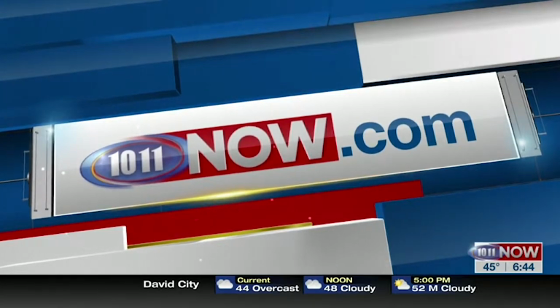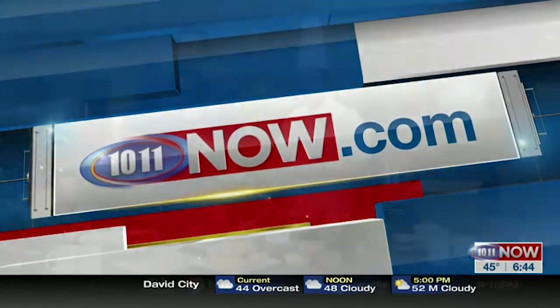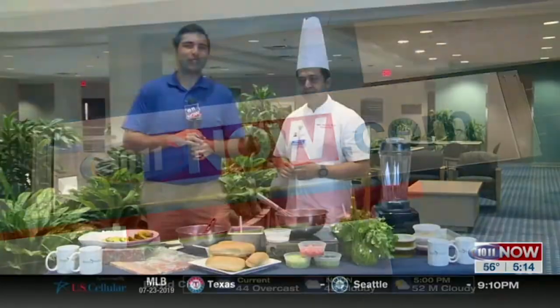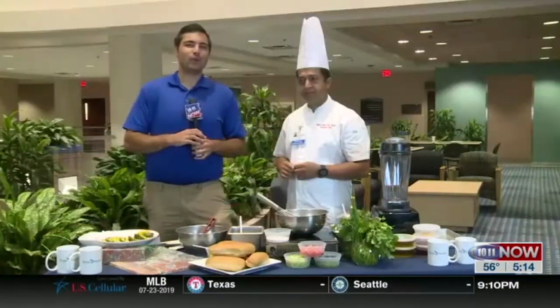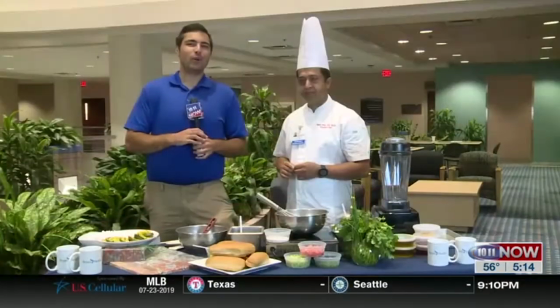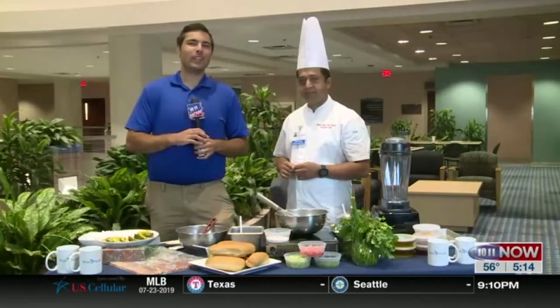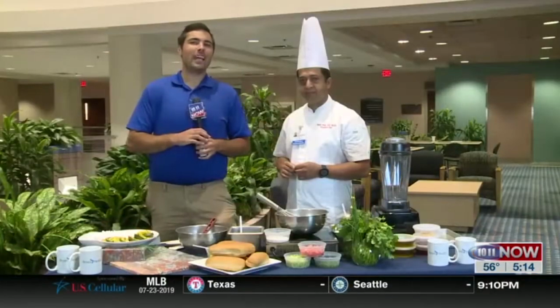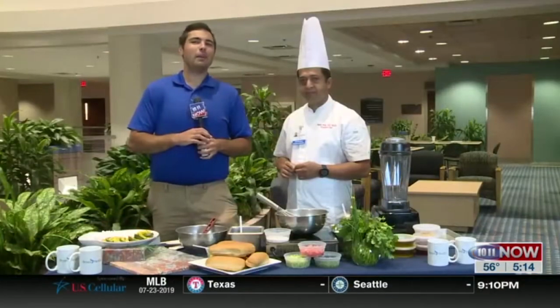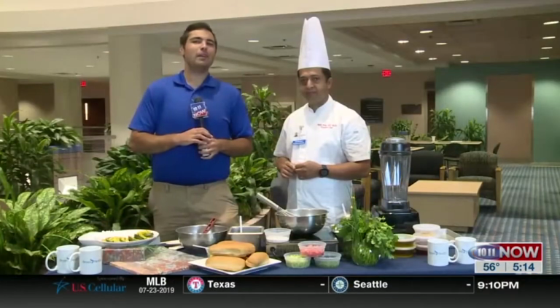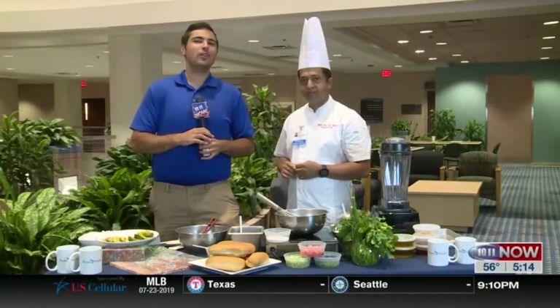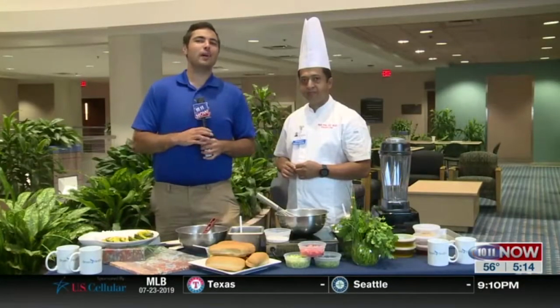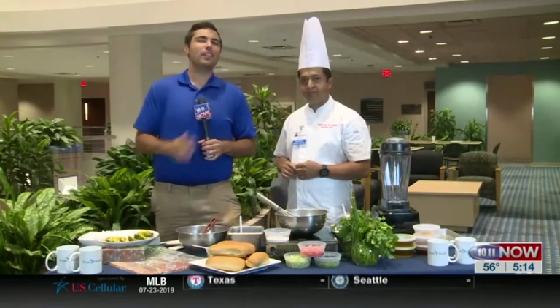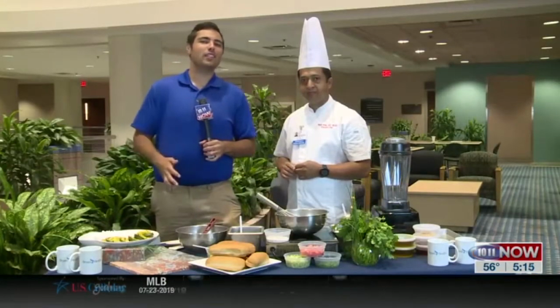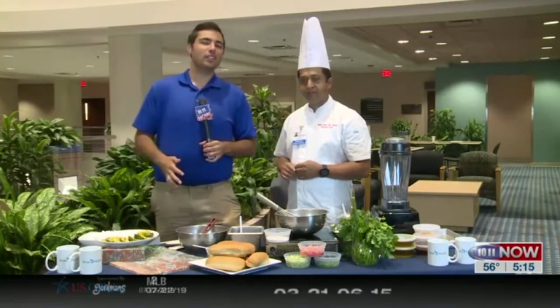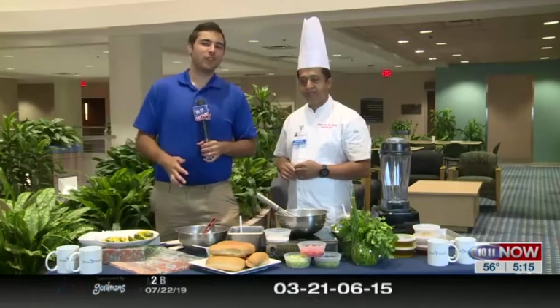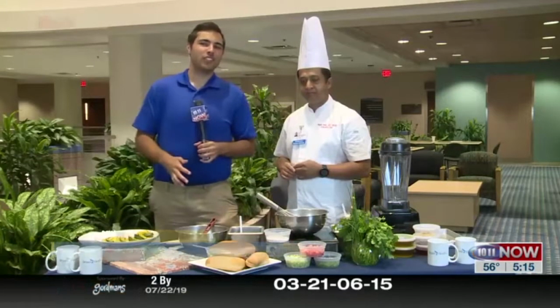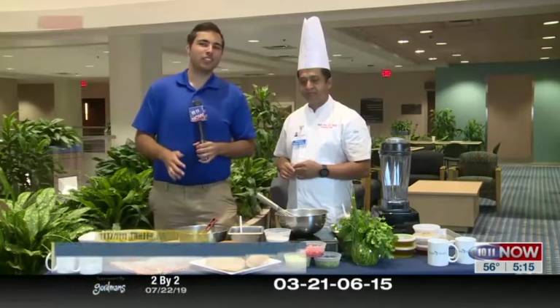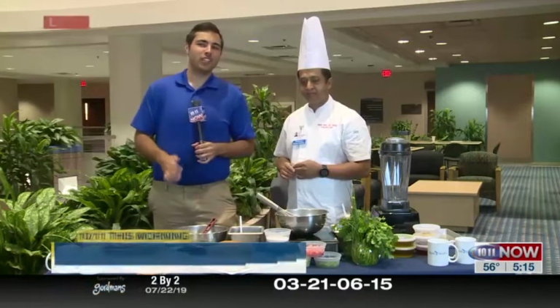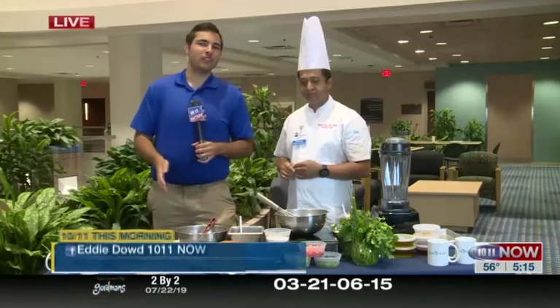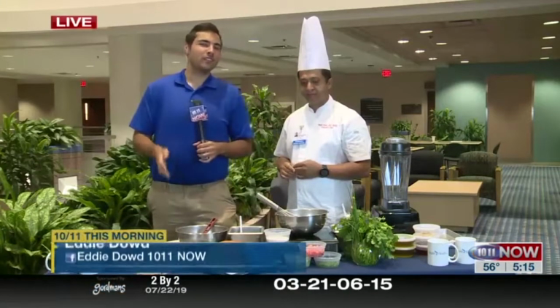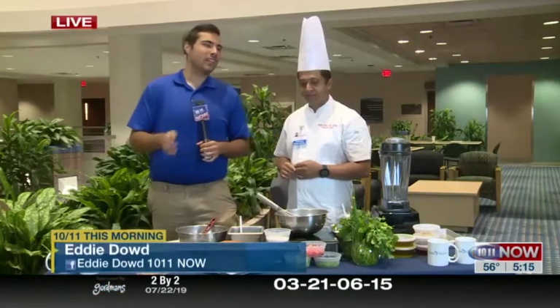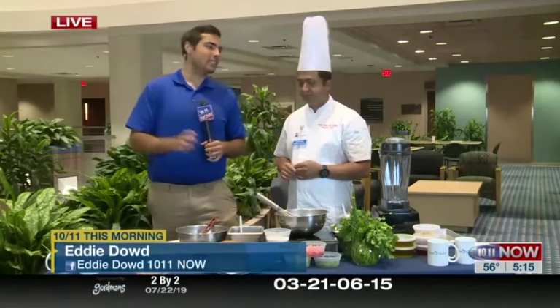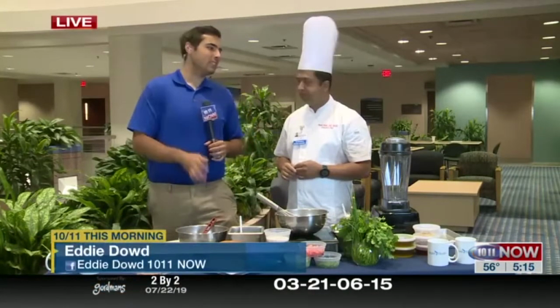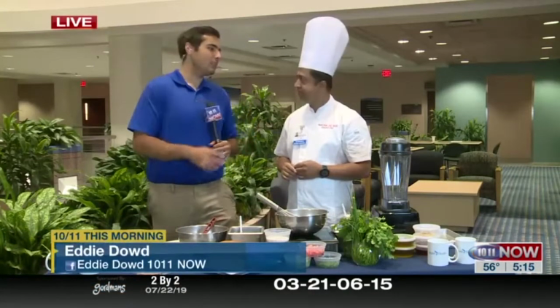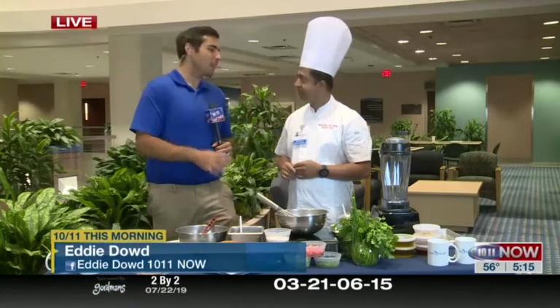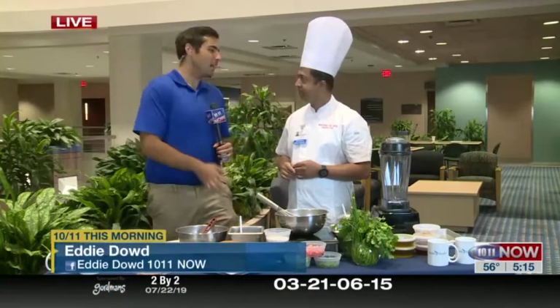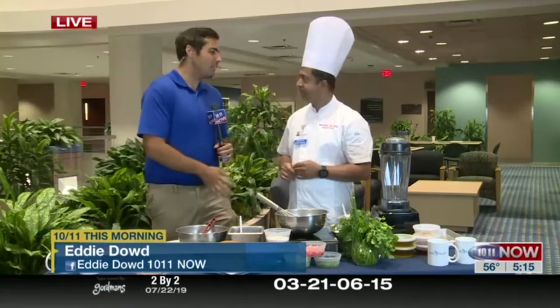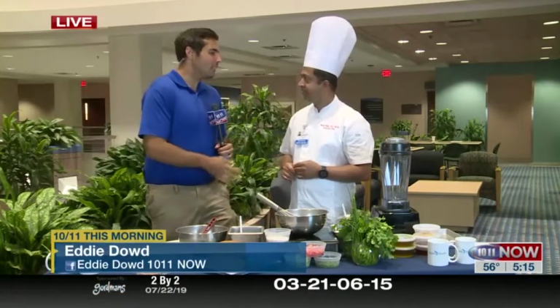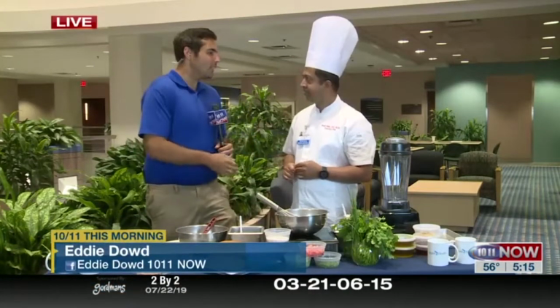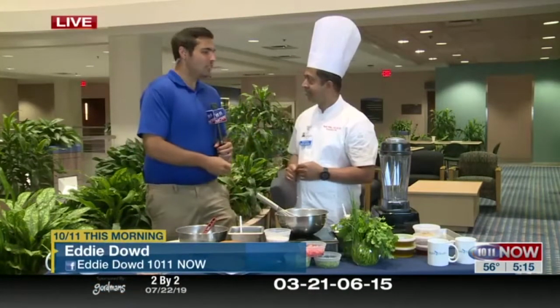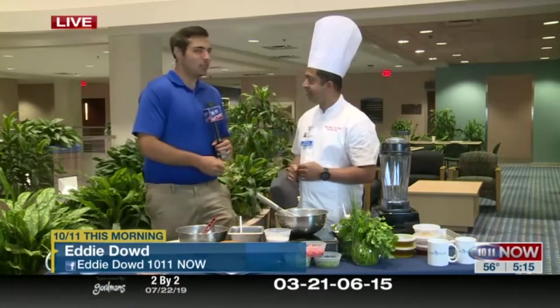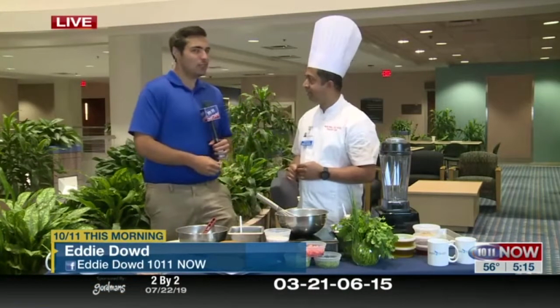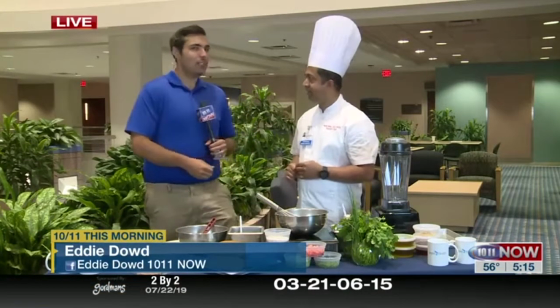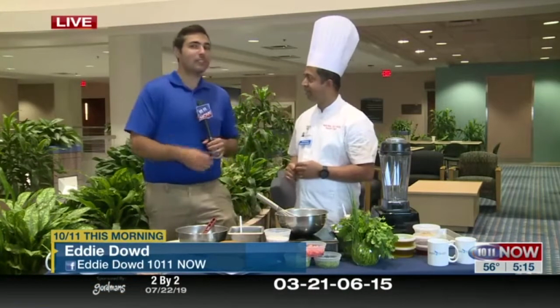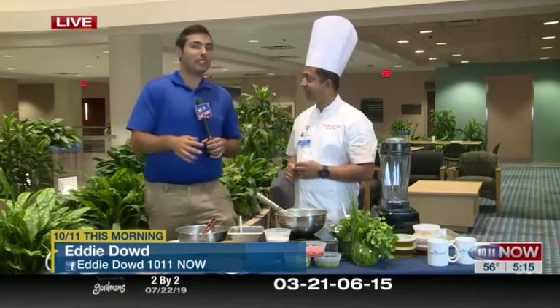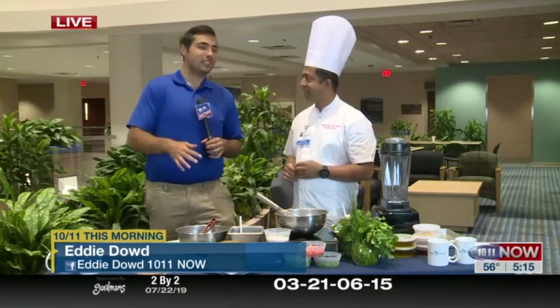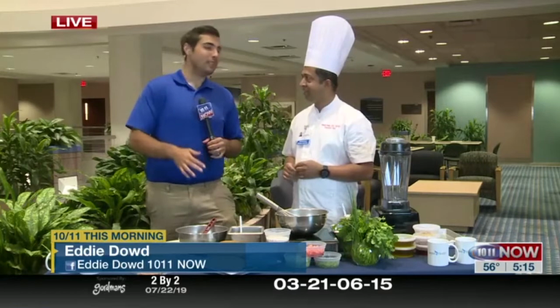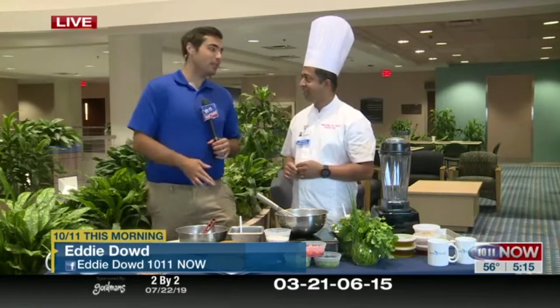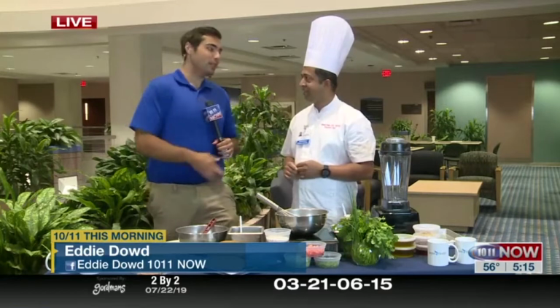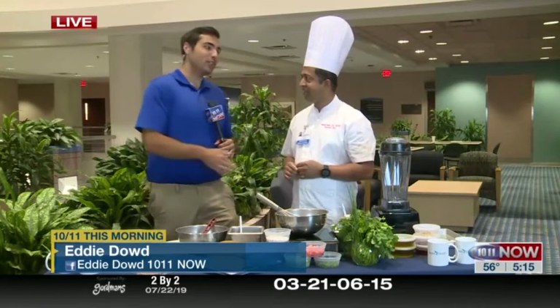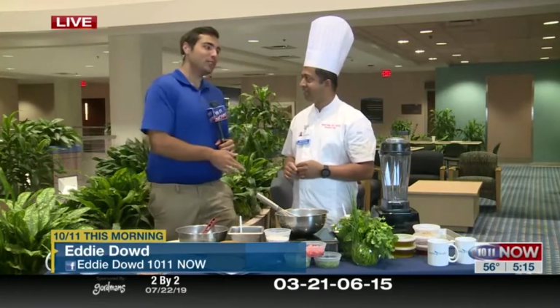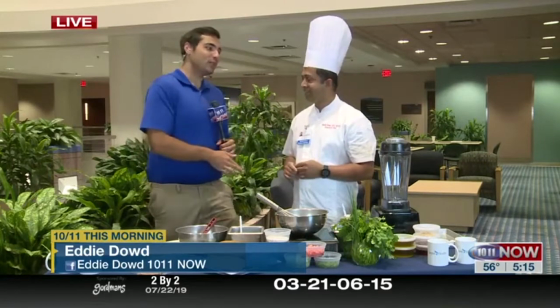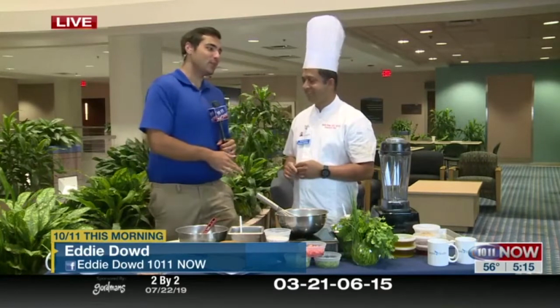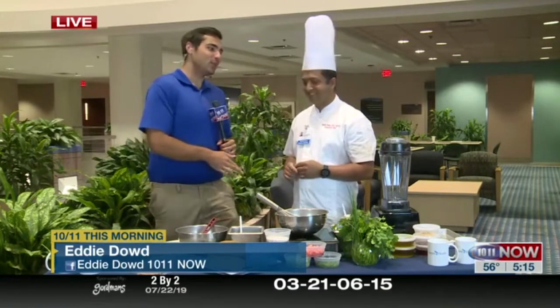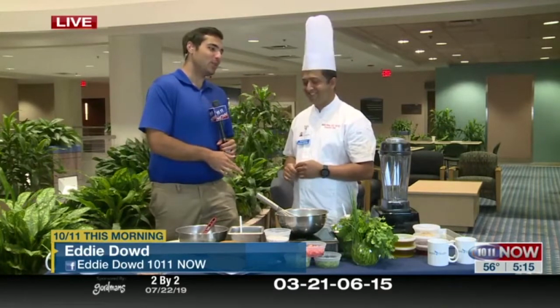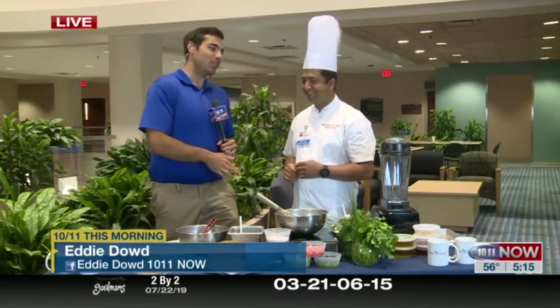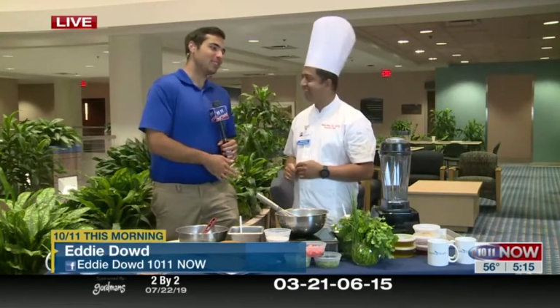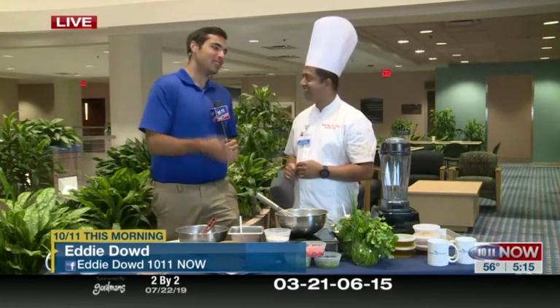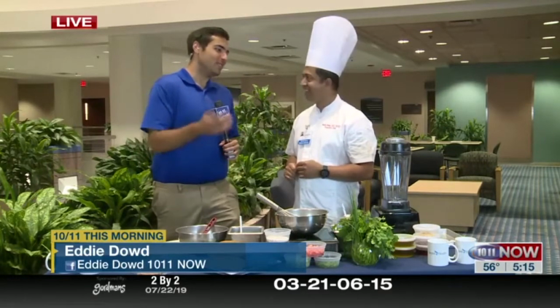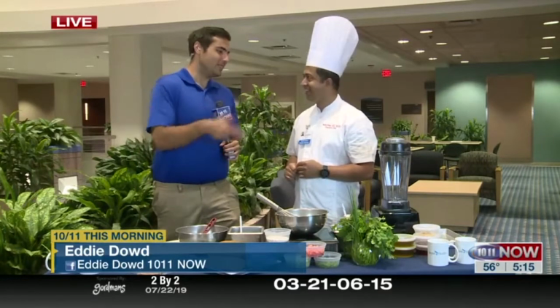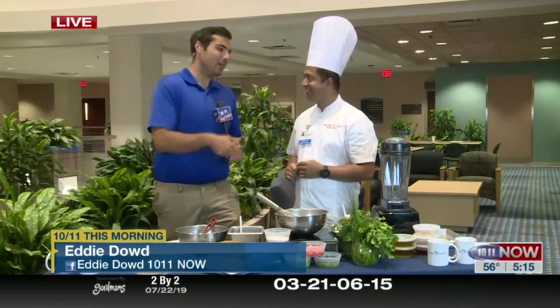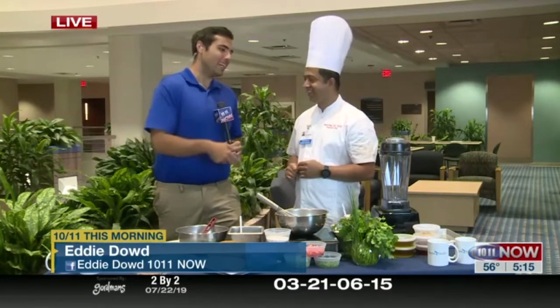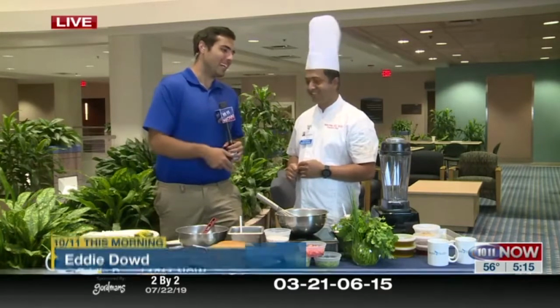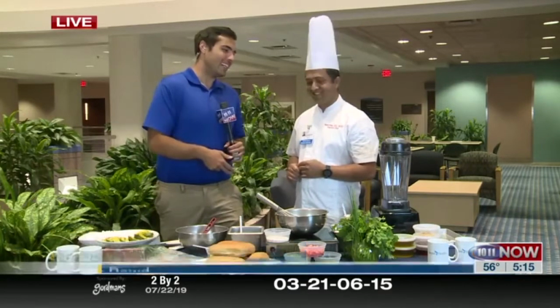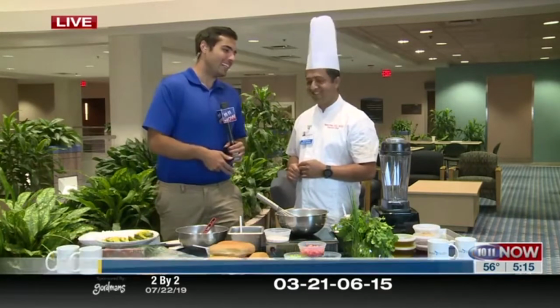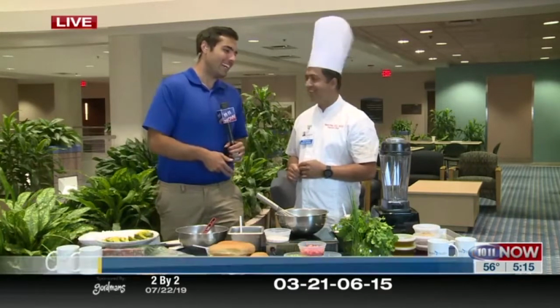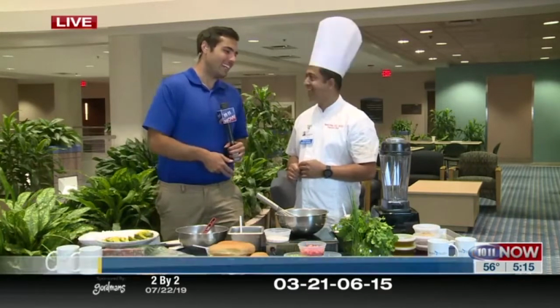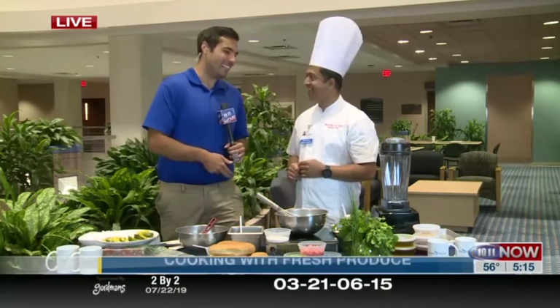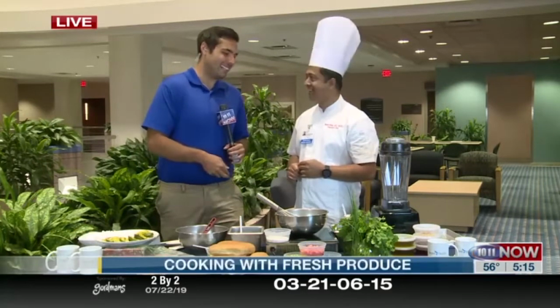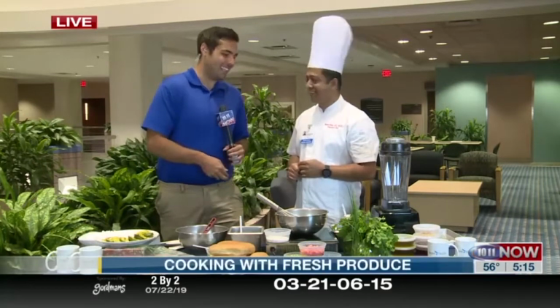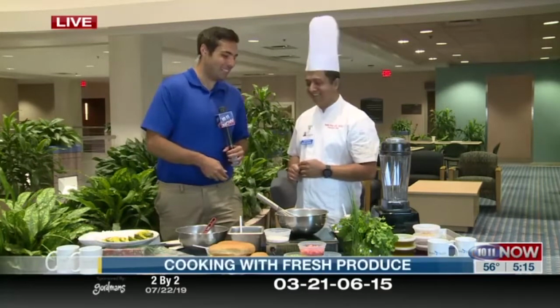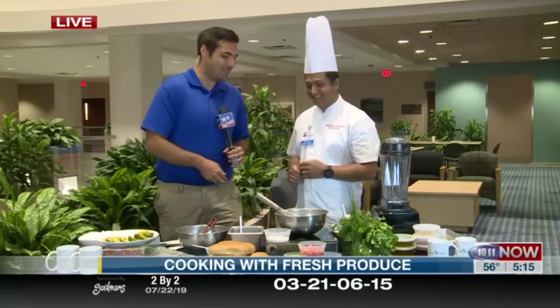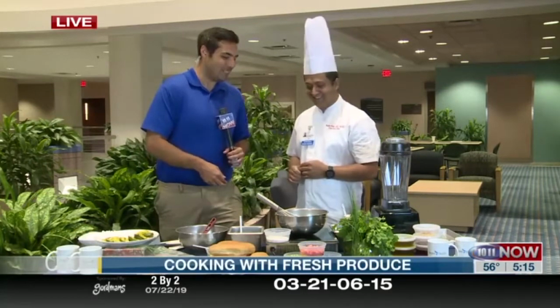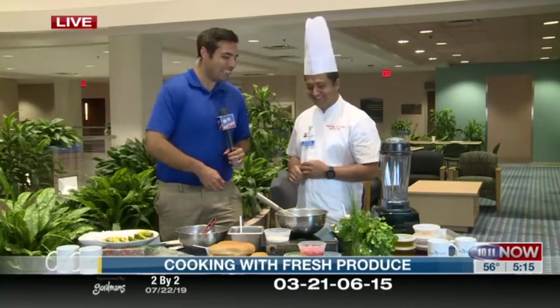Good morning. I'm here with my good friend Chef Nazim Khan. Chef Nazim, you're also from New York, so you're my kind of guy.